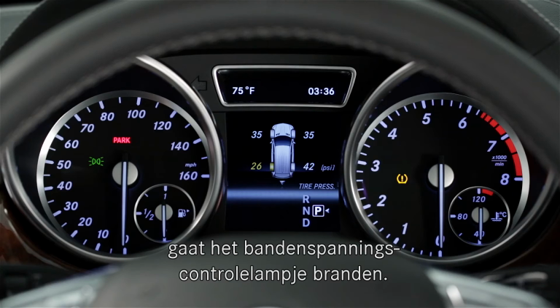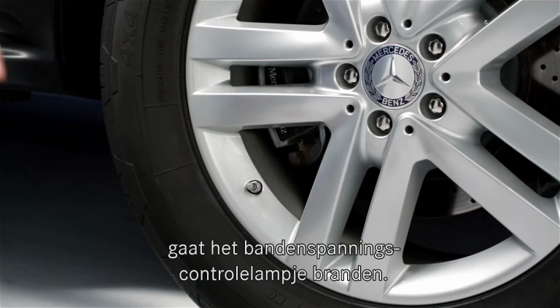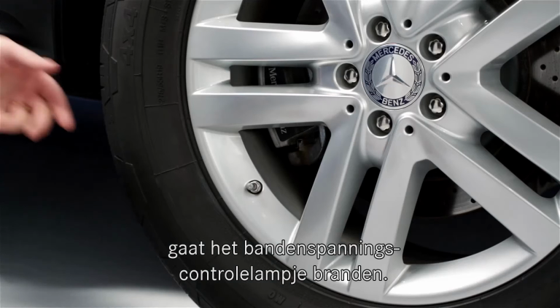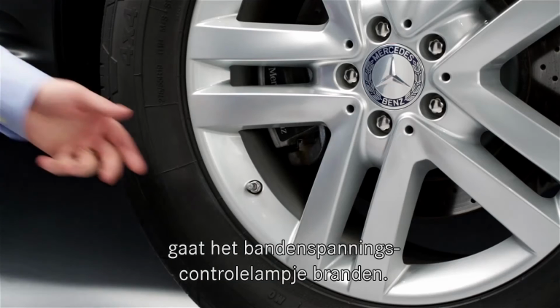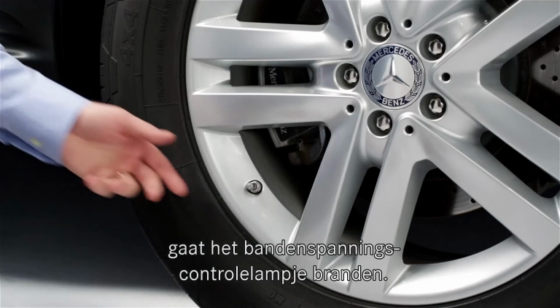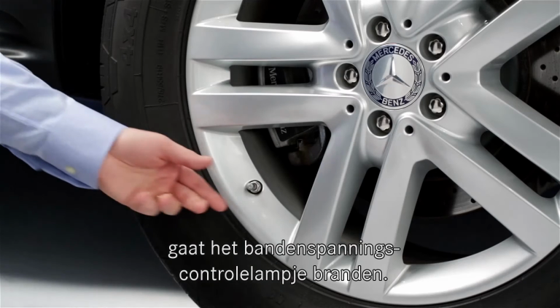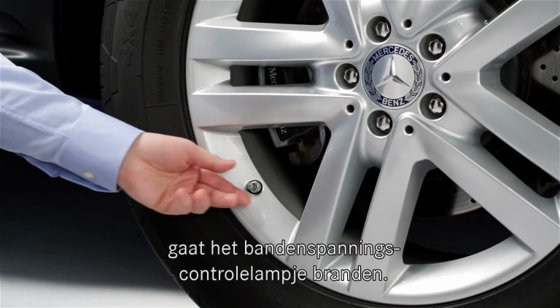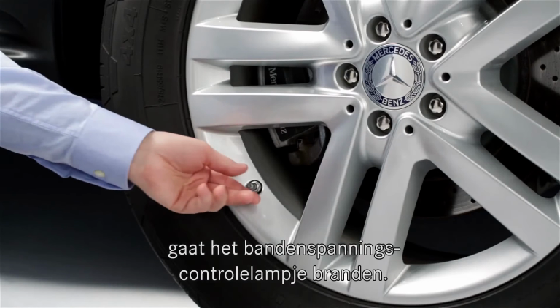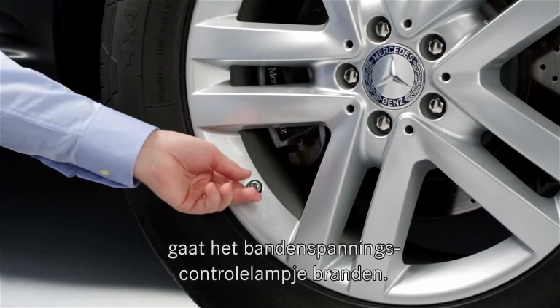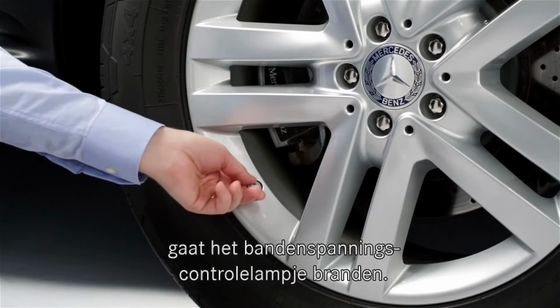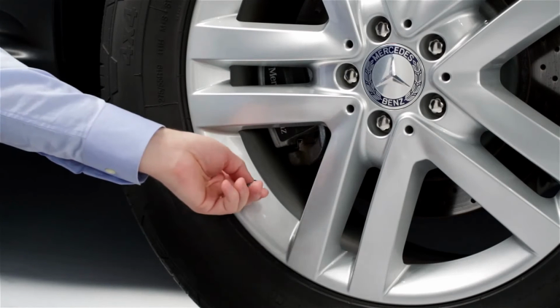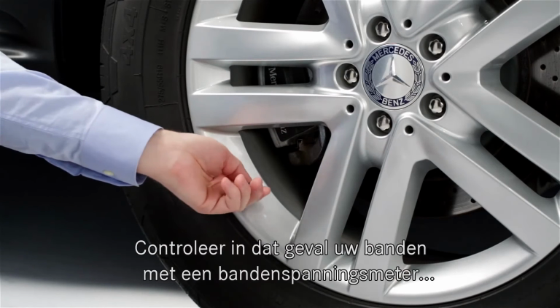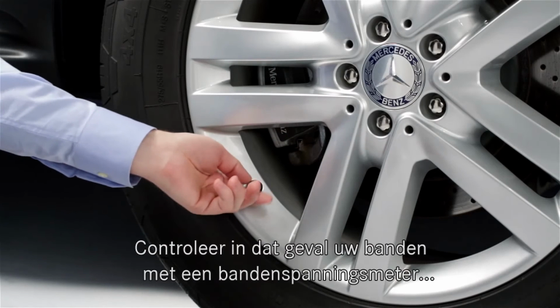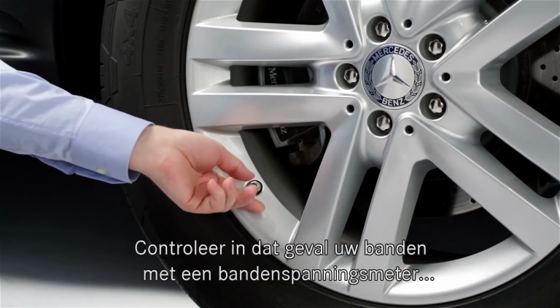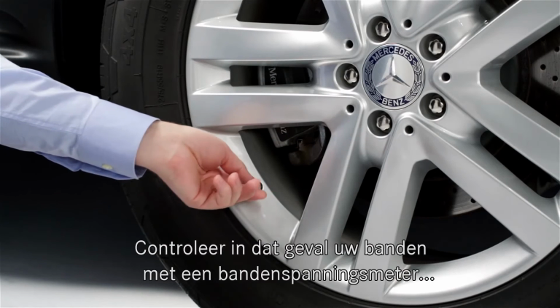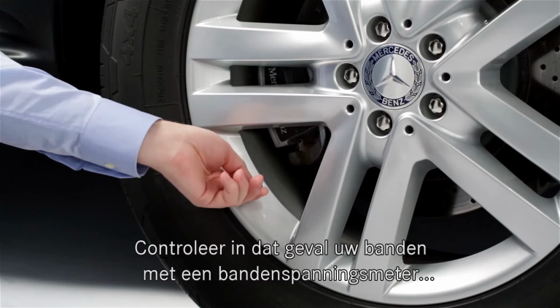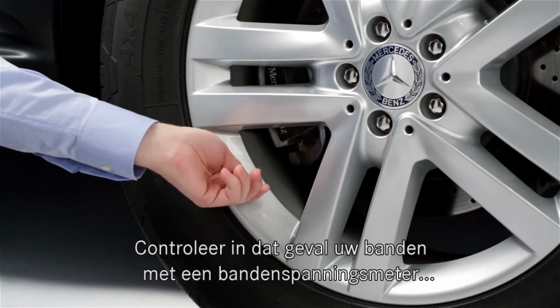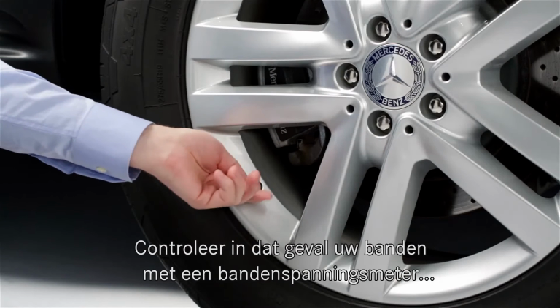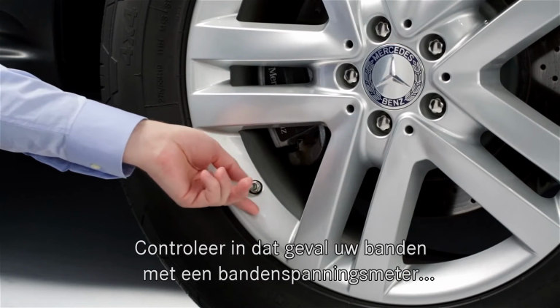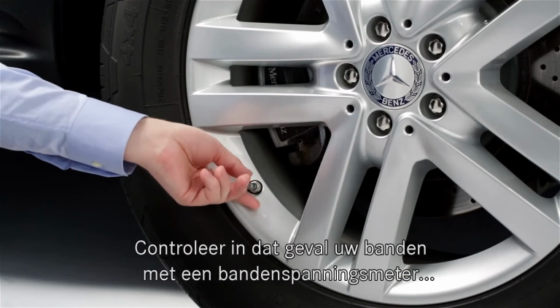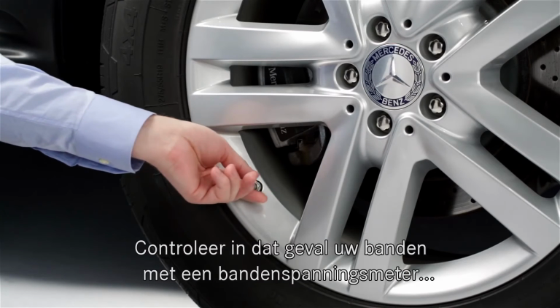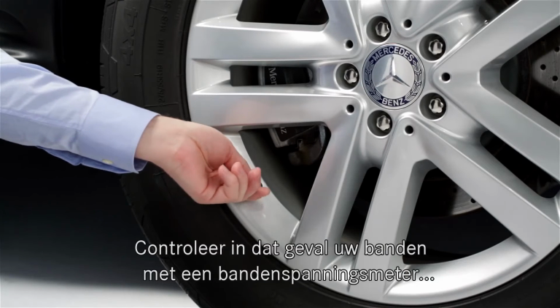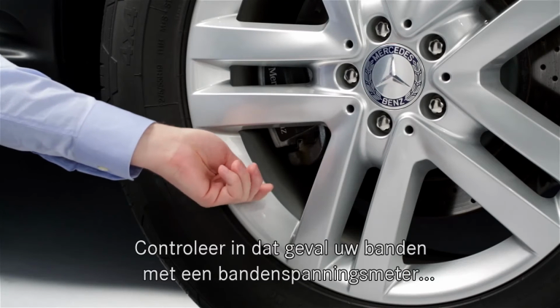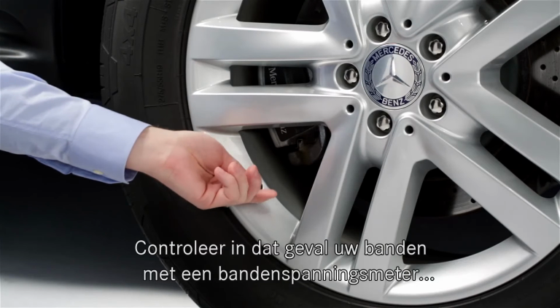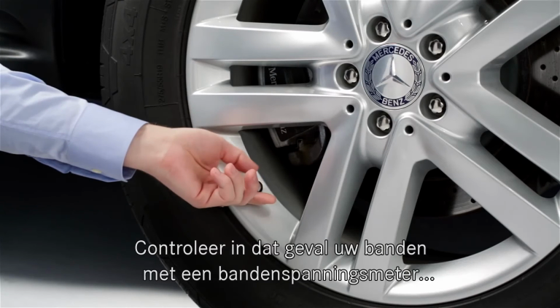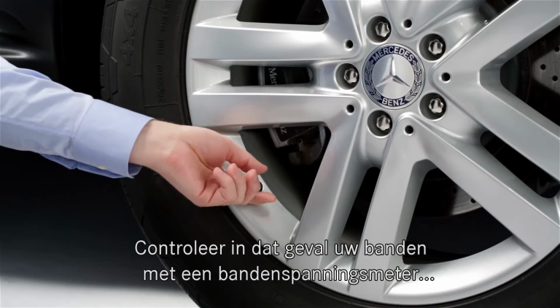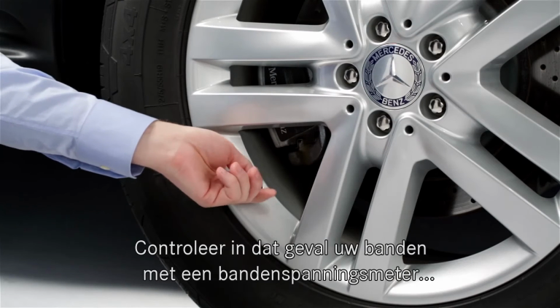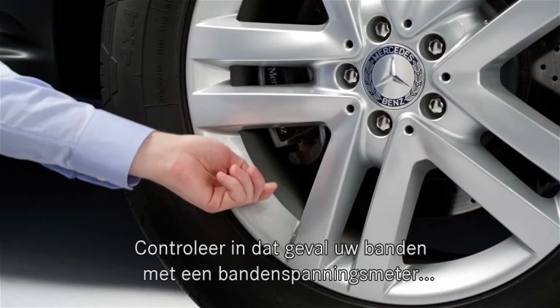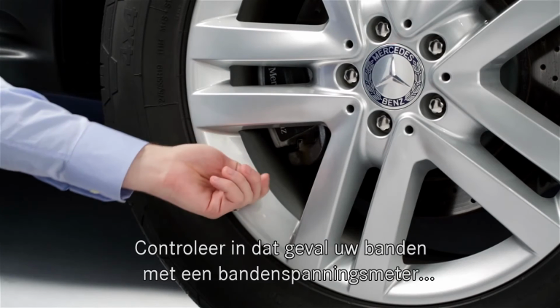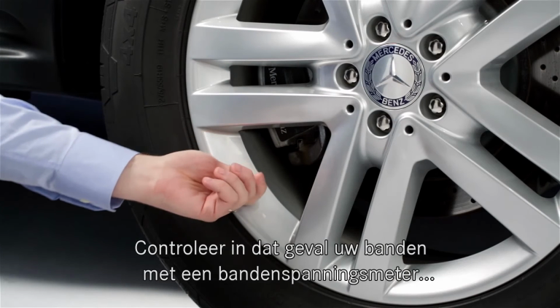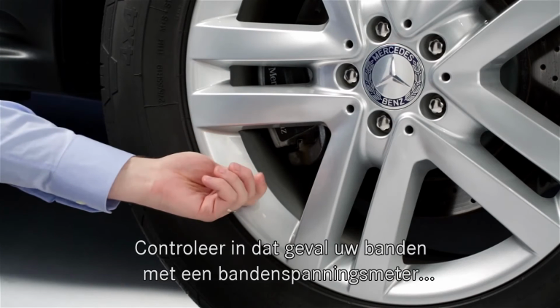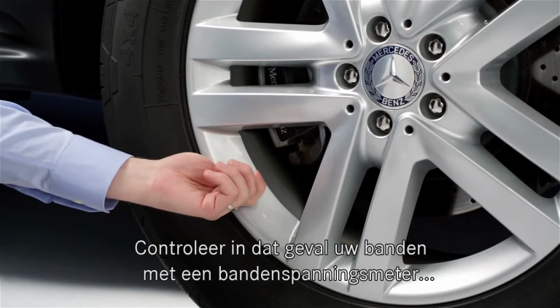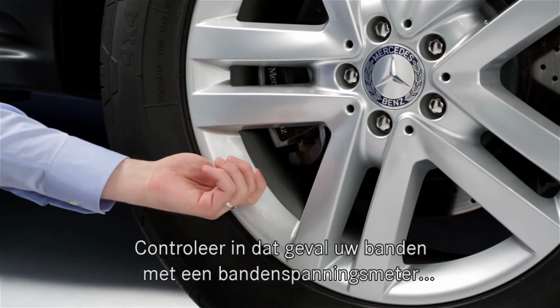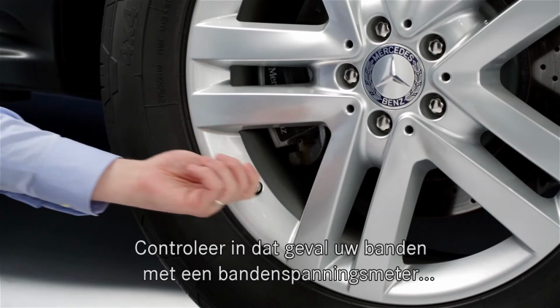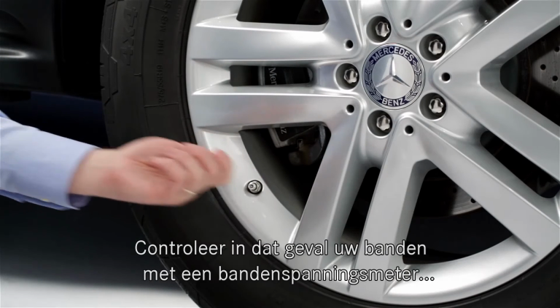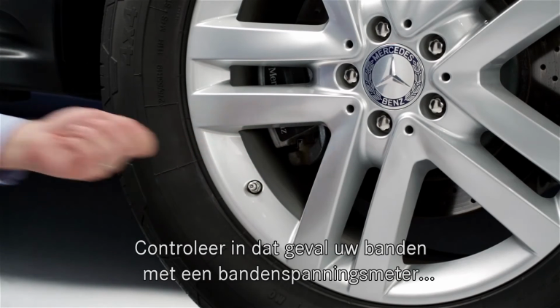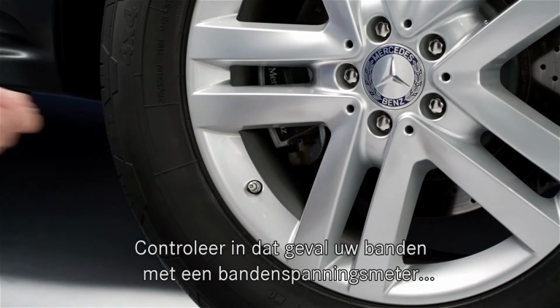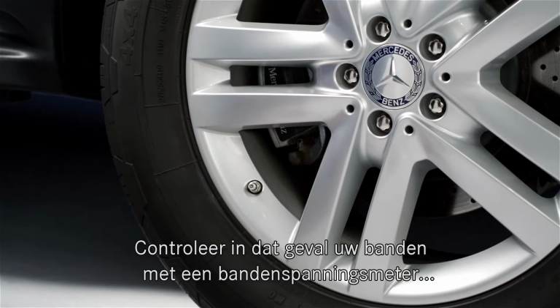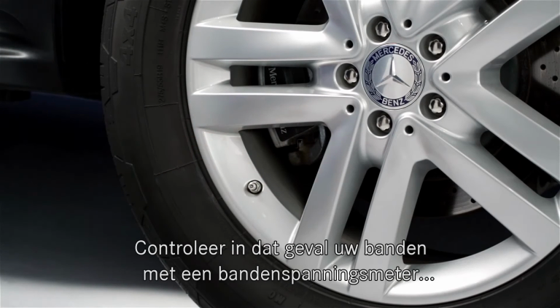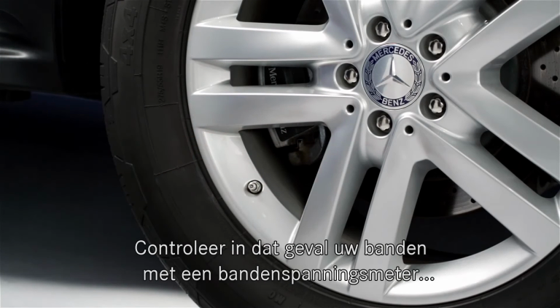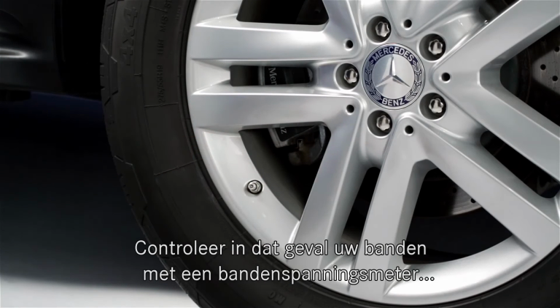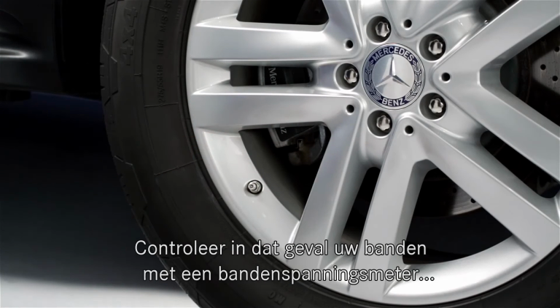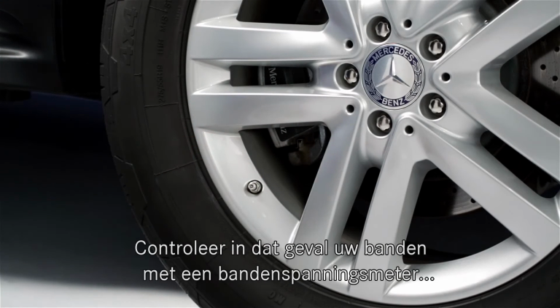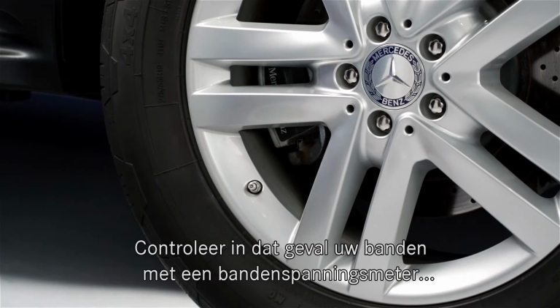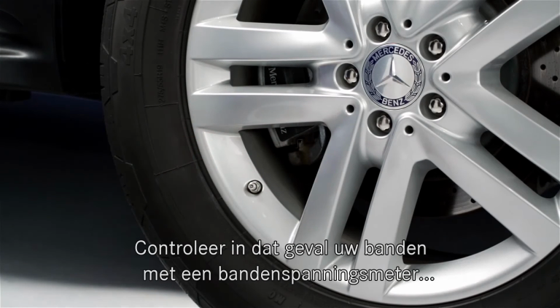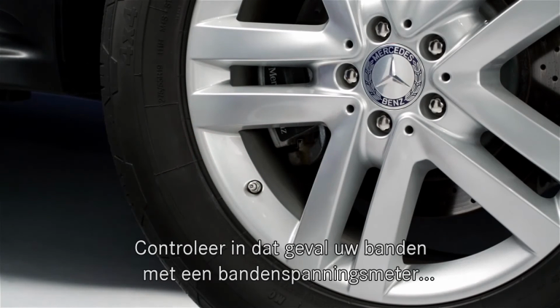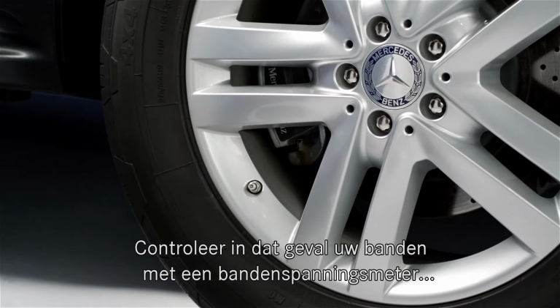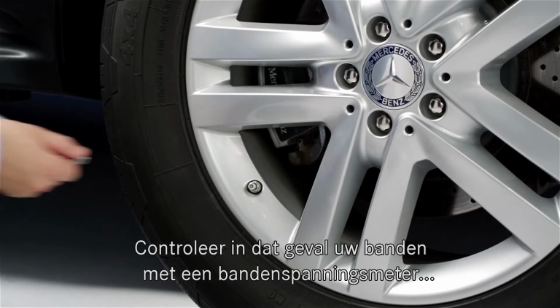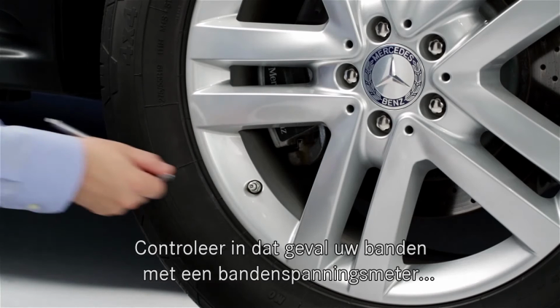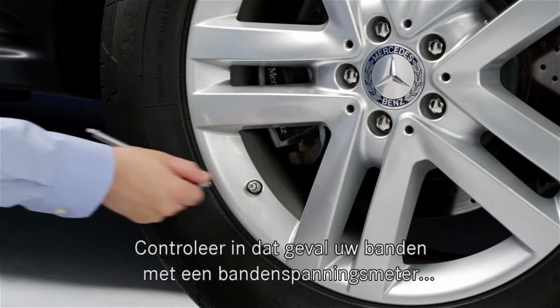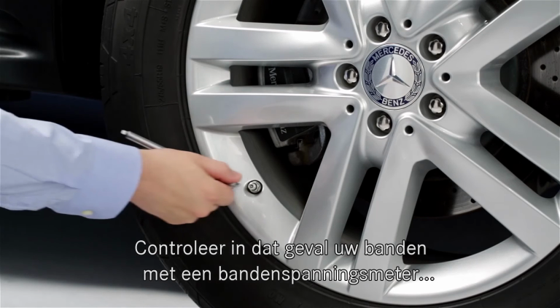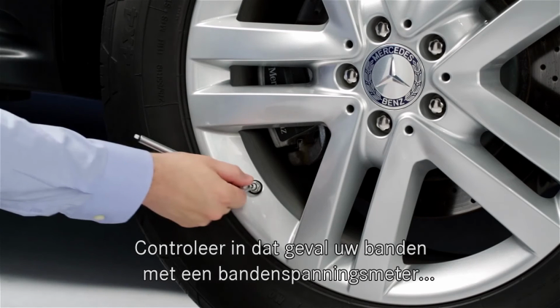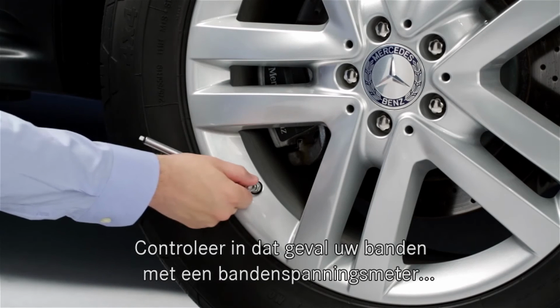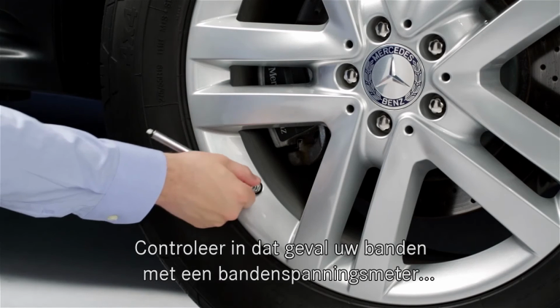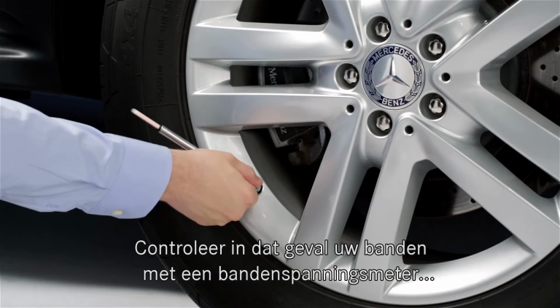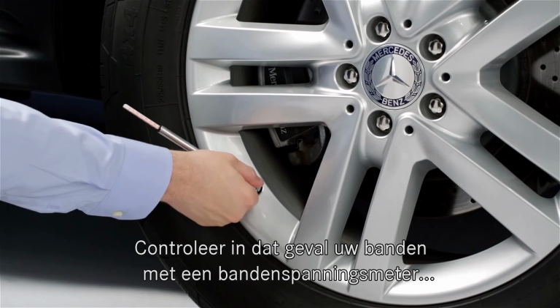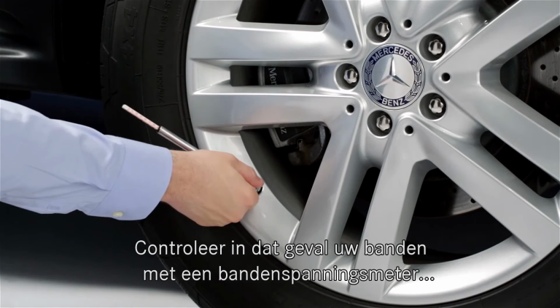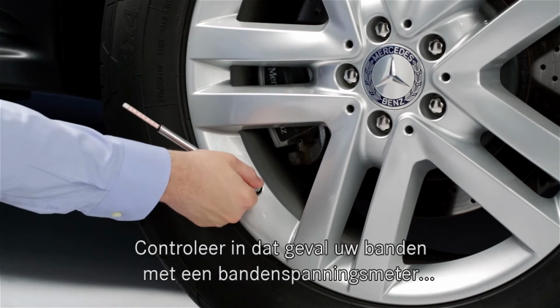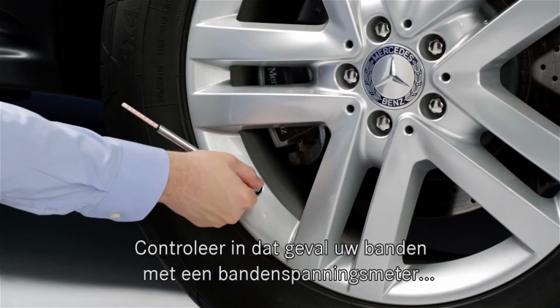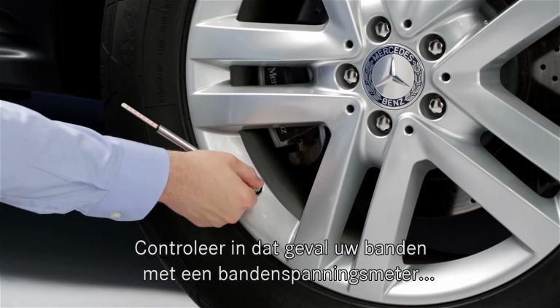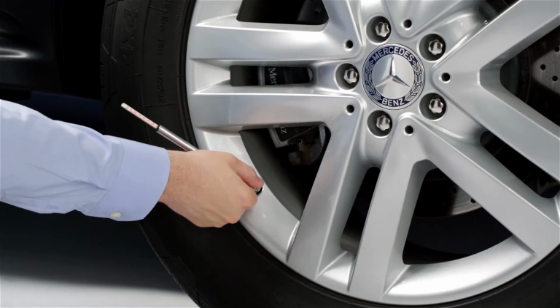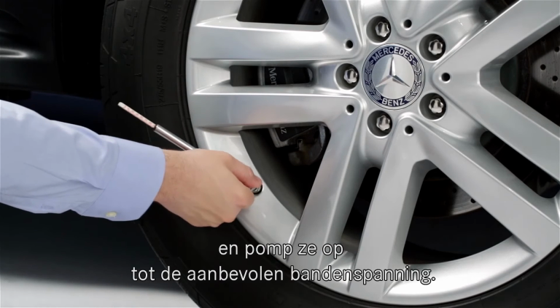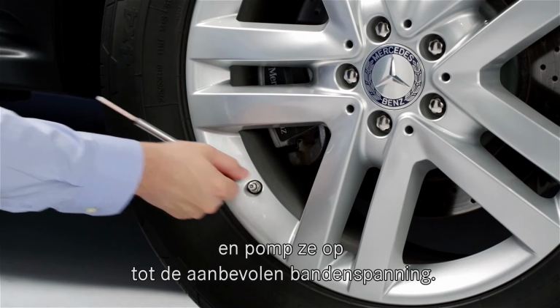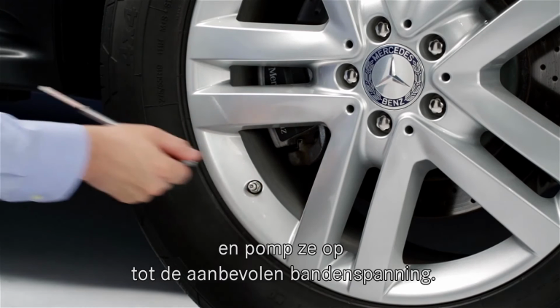The warning light does not always indicate a low tire, but if it does come on, check the tires with a gauge and adjust them to the recommended pressures.